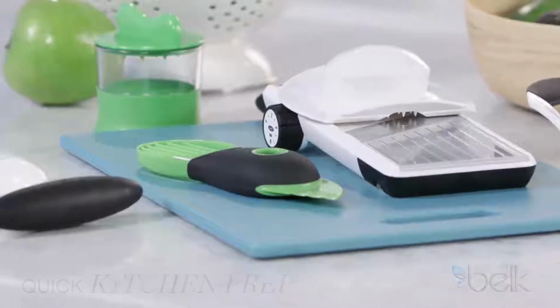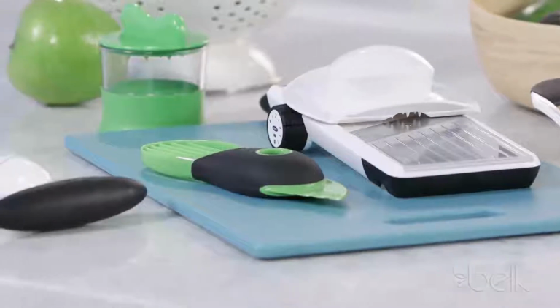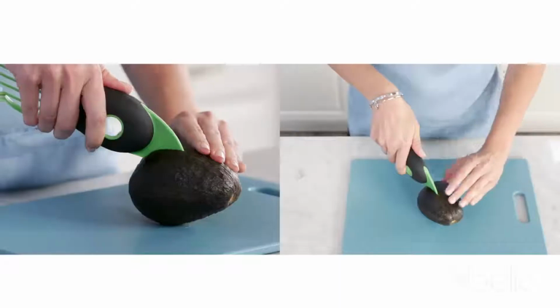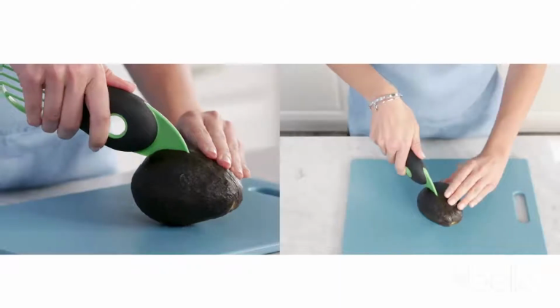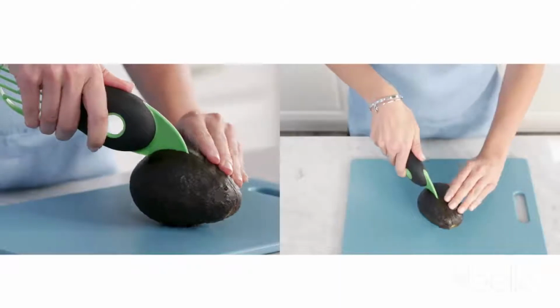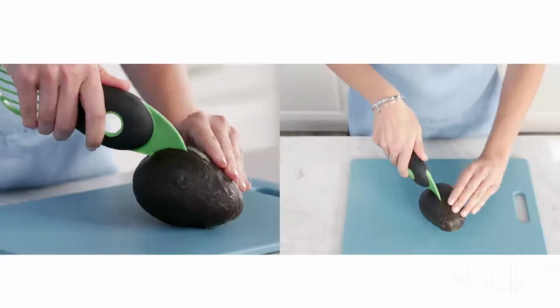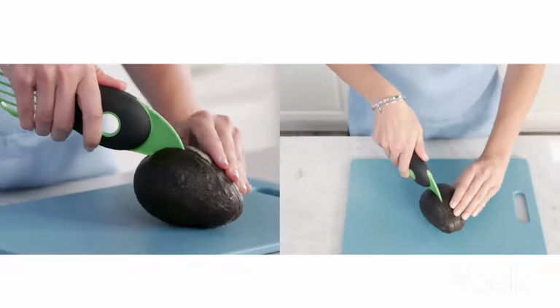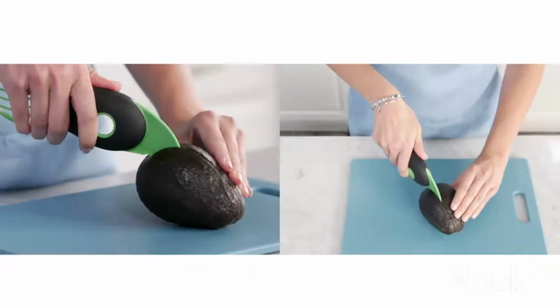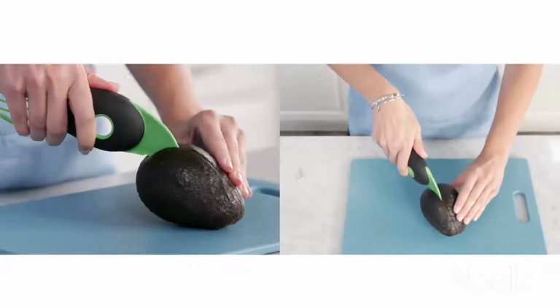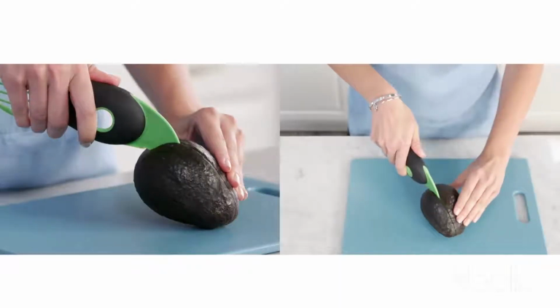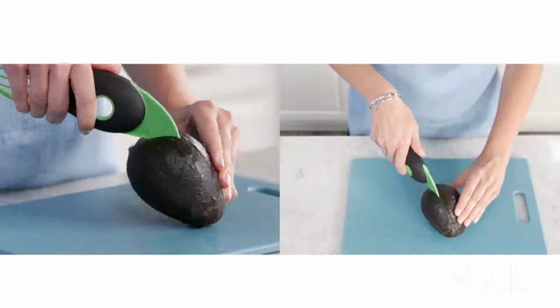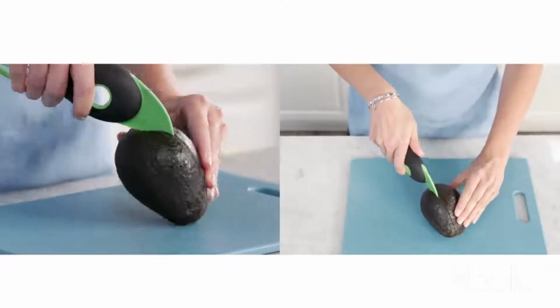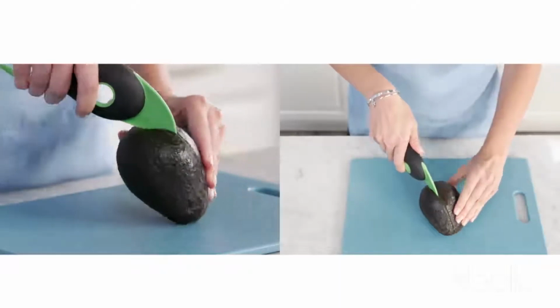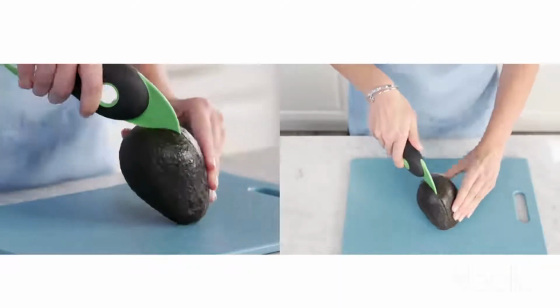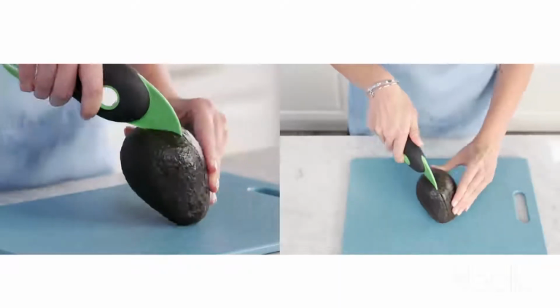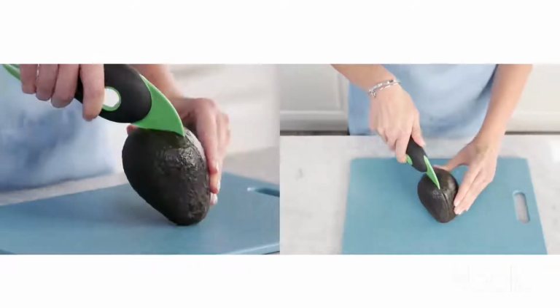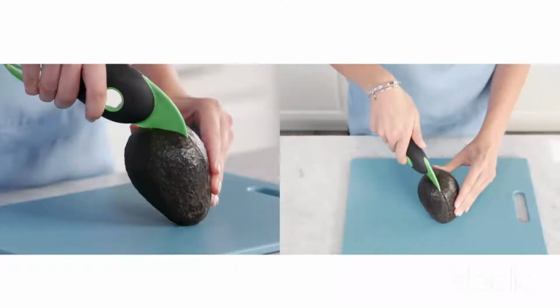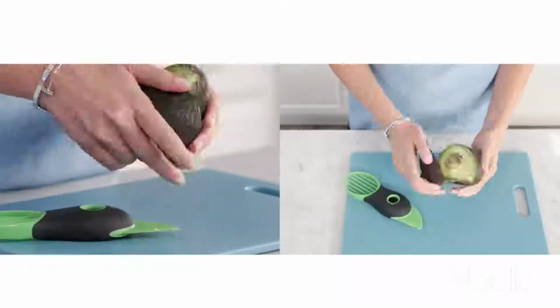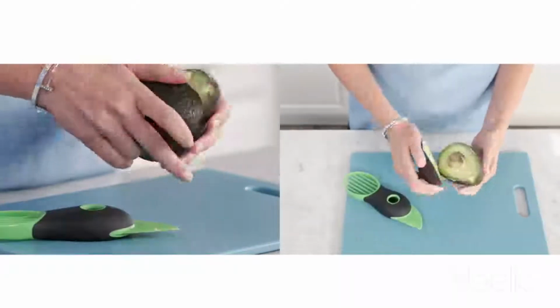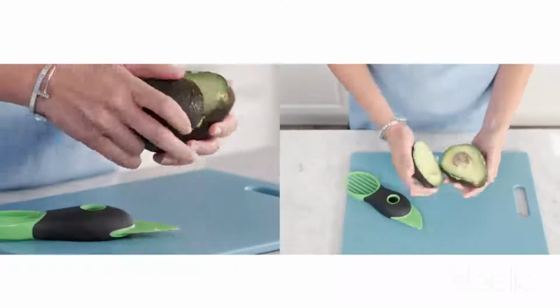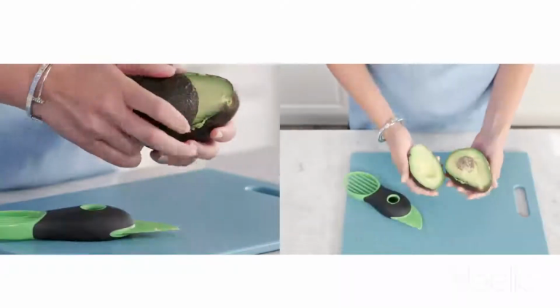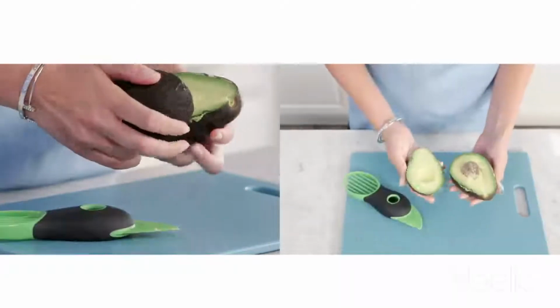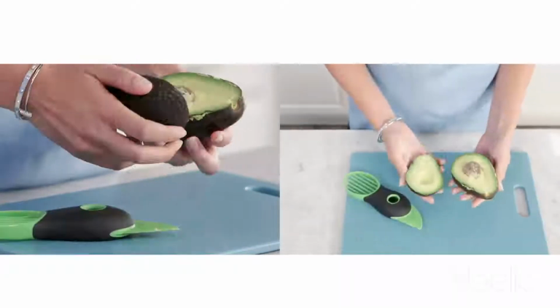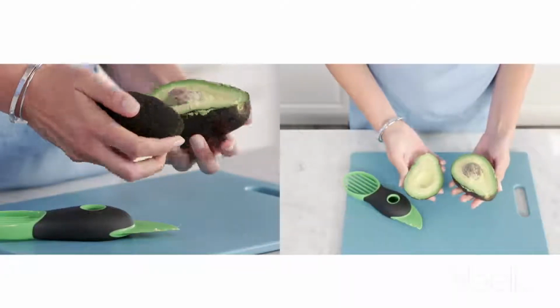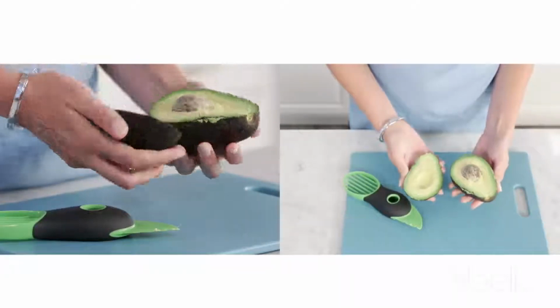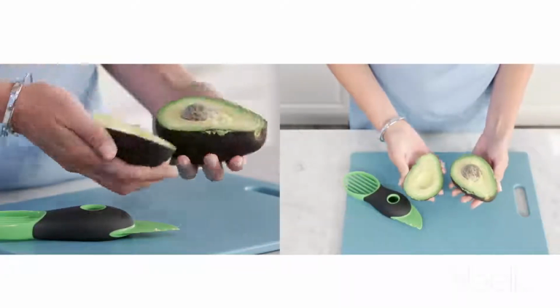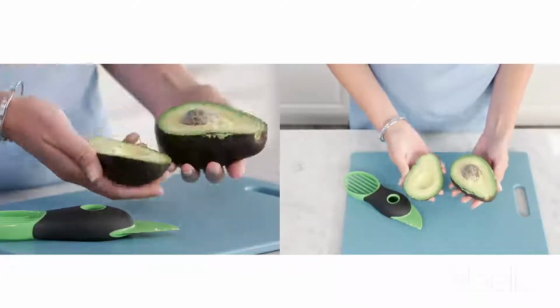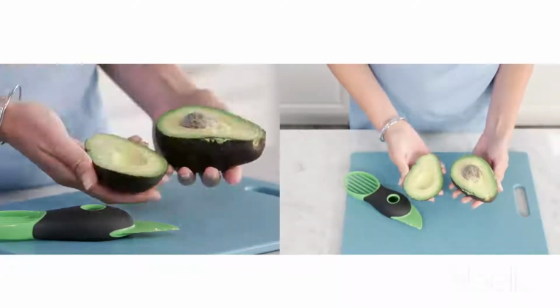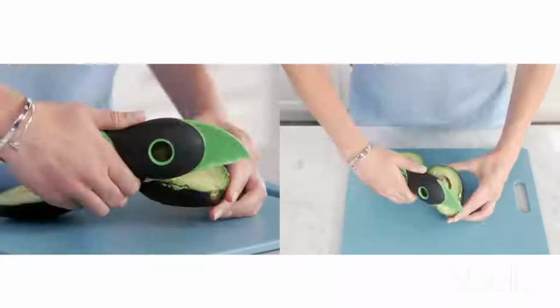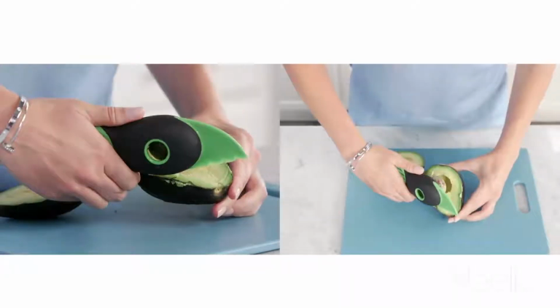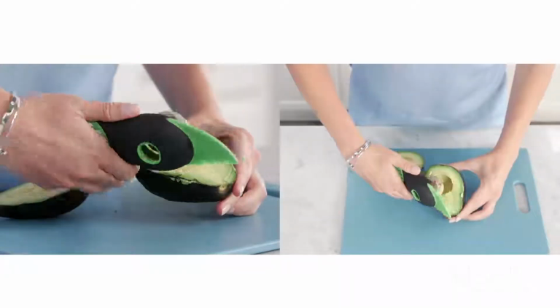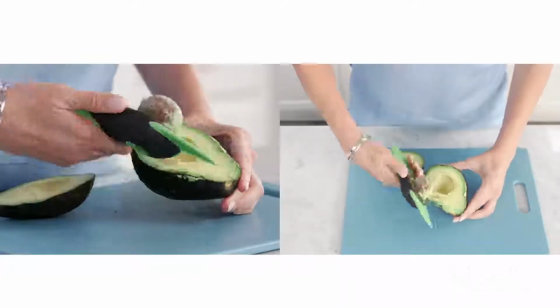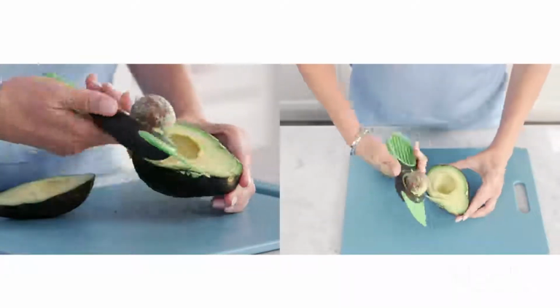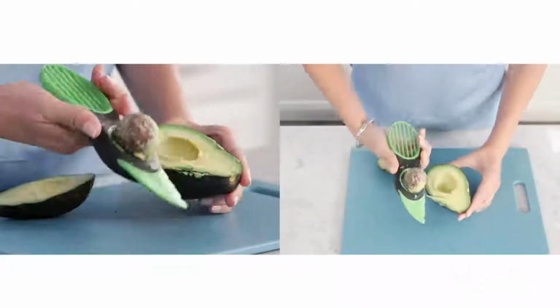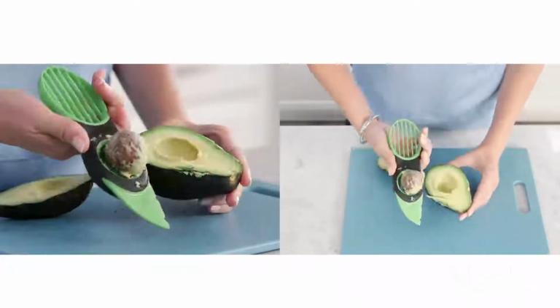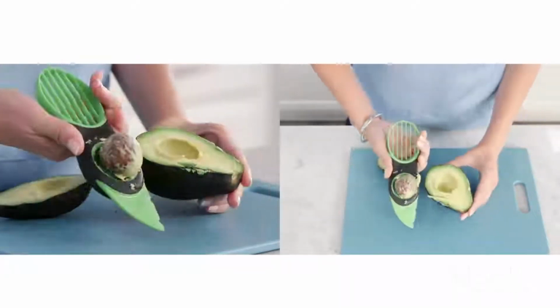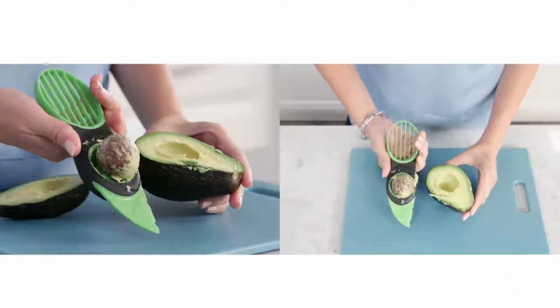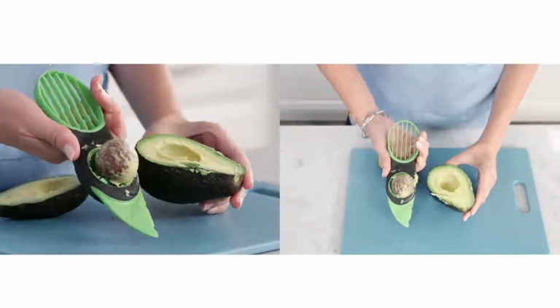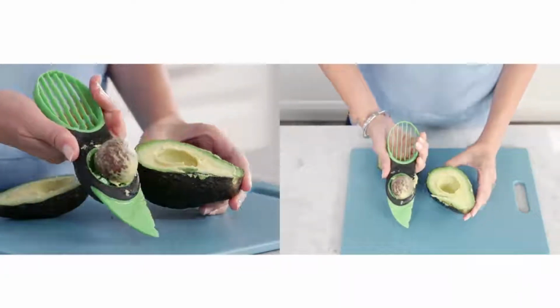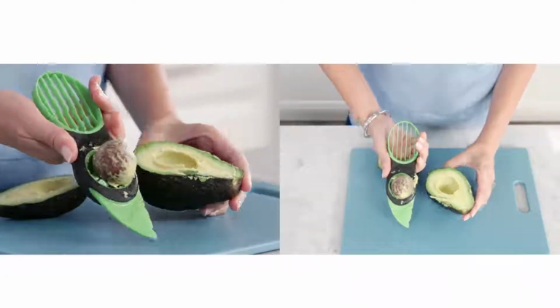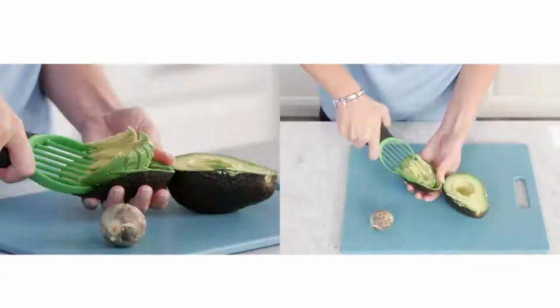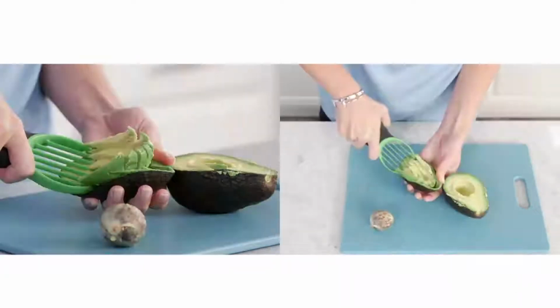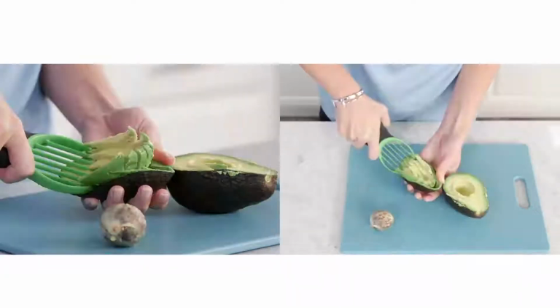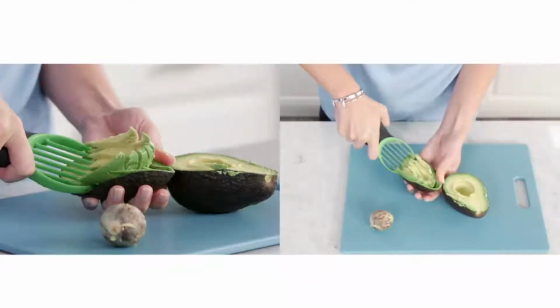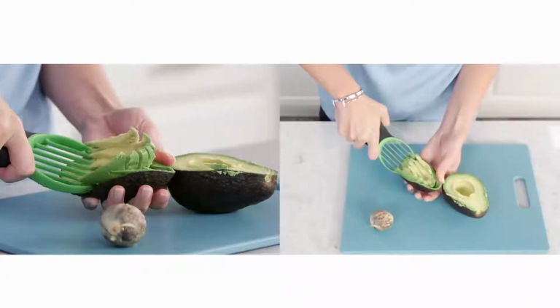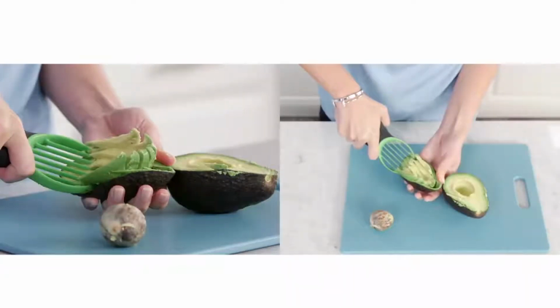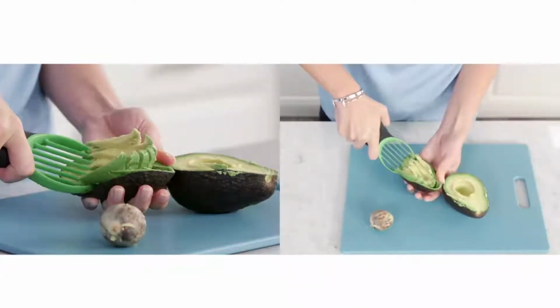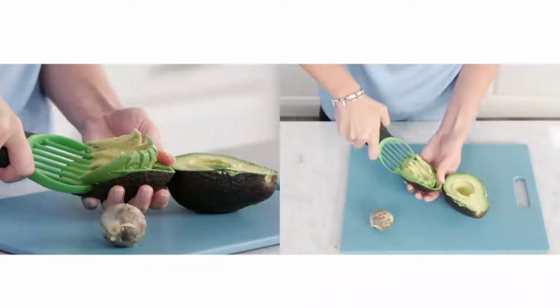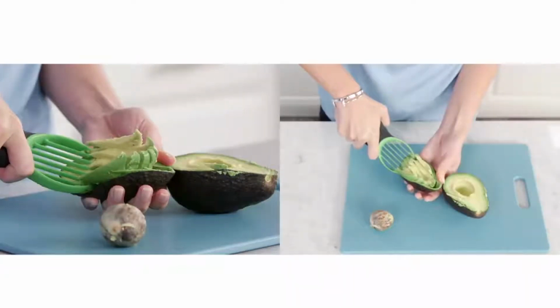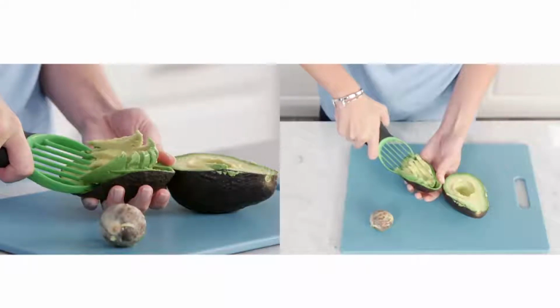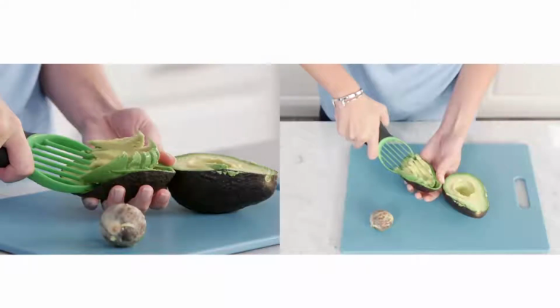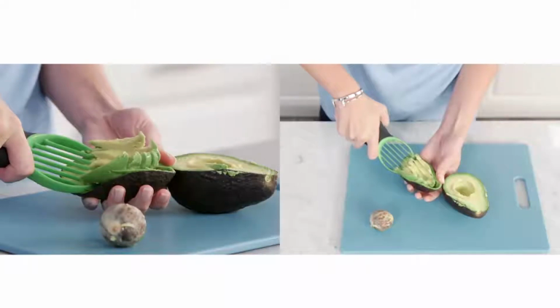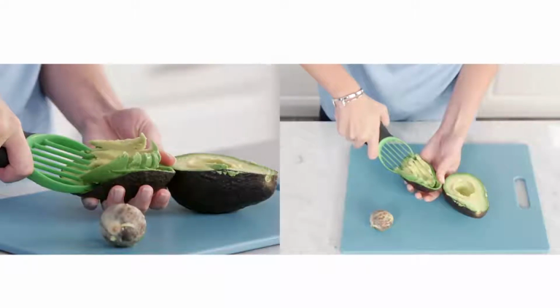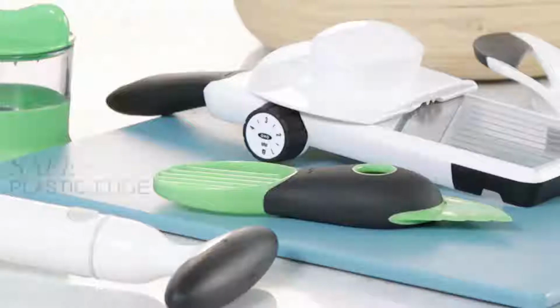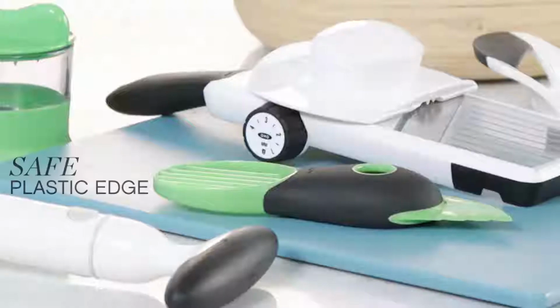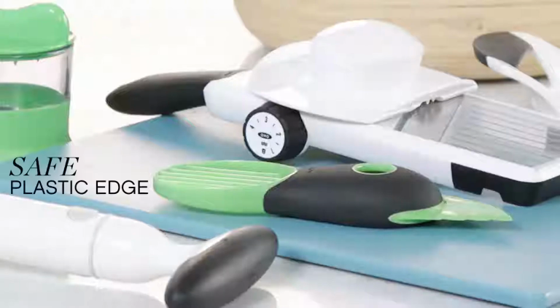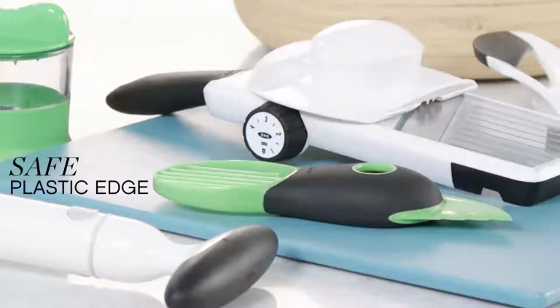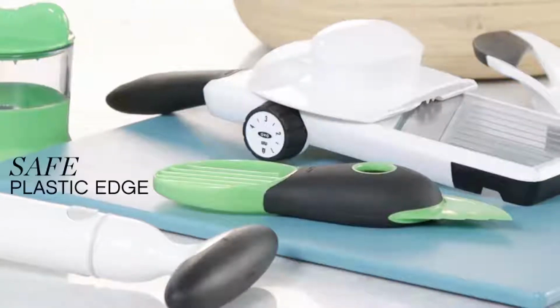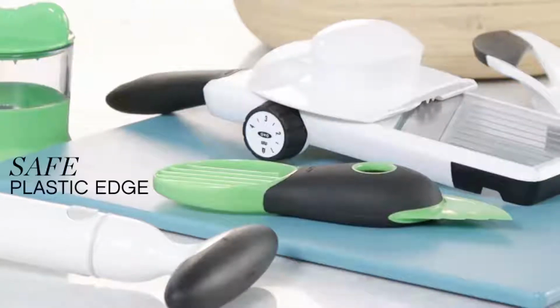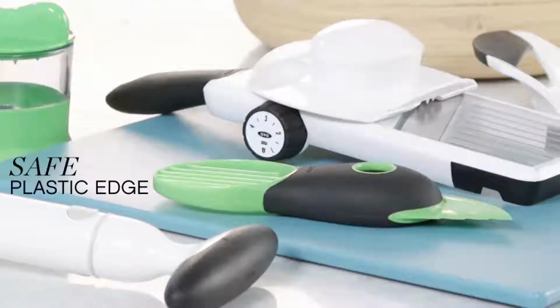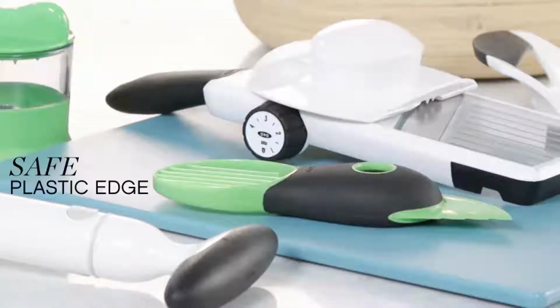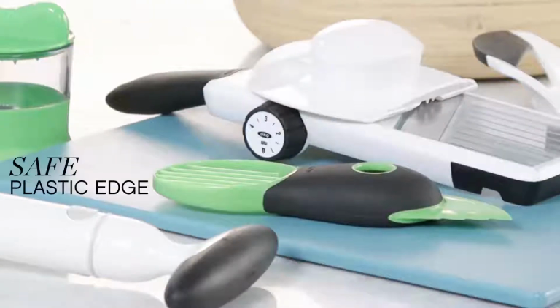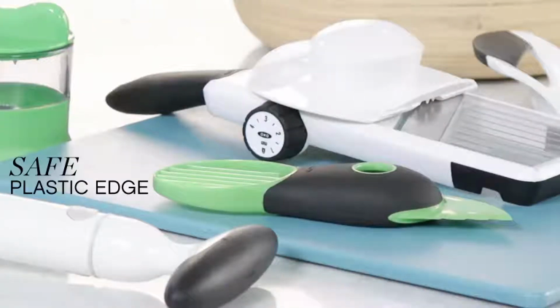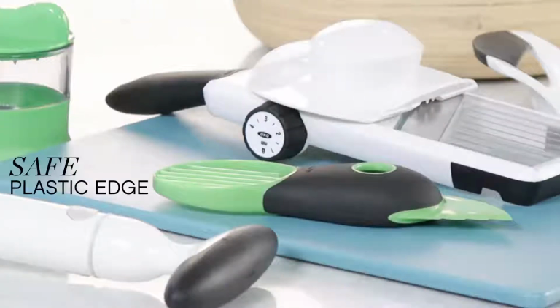The 3-in-1 avocado slicer lets you split, pit, and scoop avocados simply and safely in seconds.